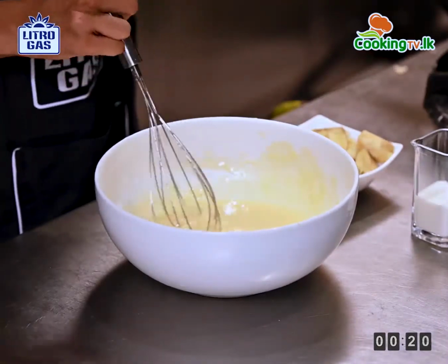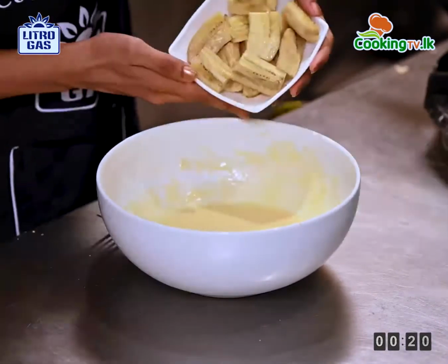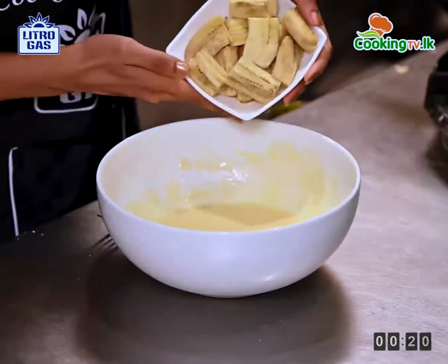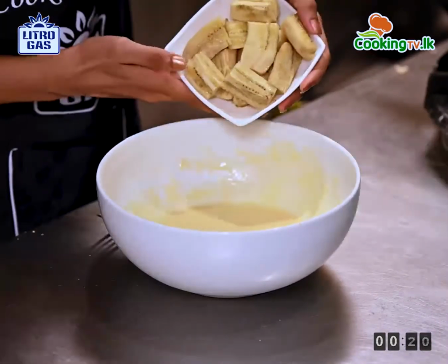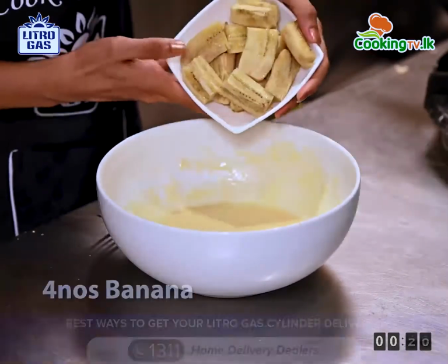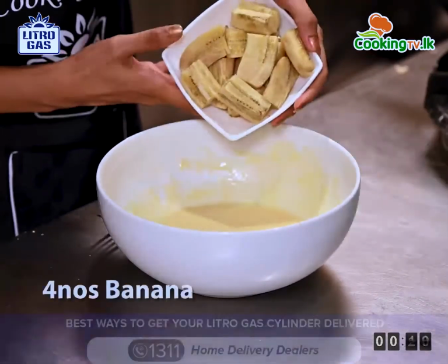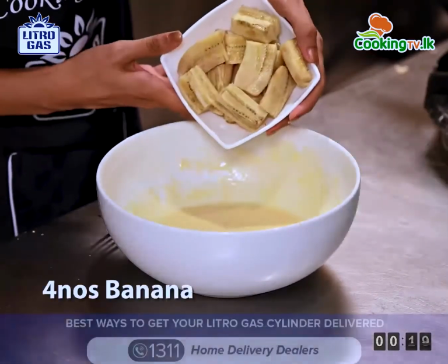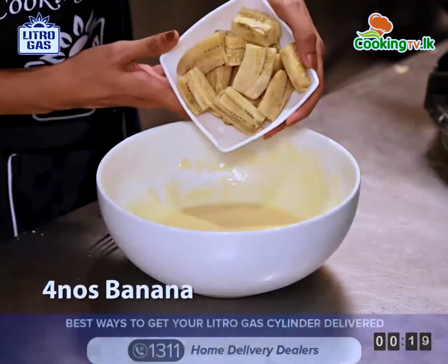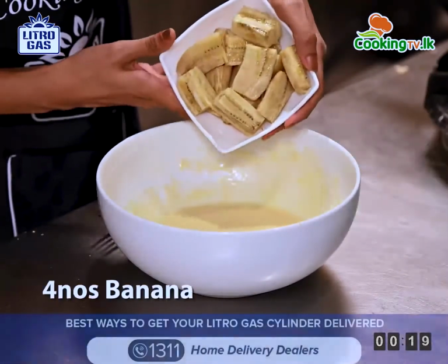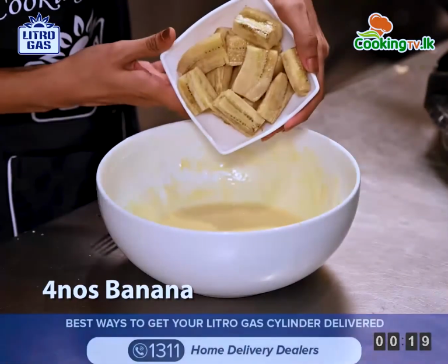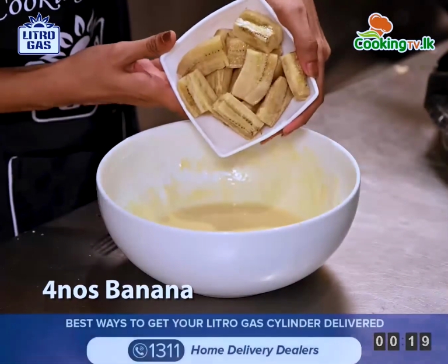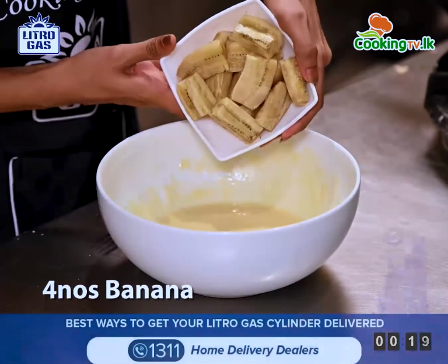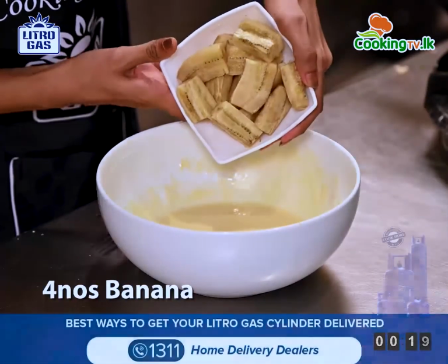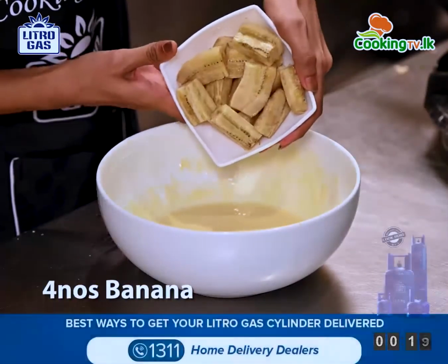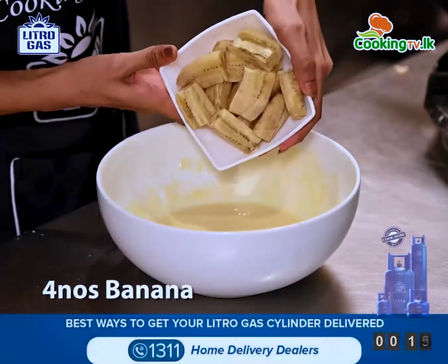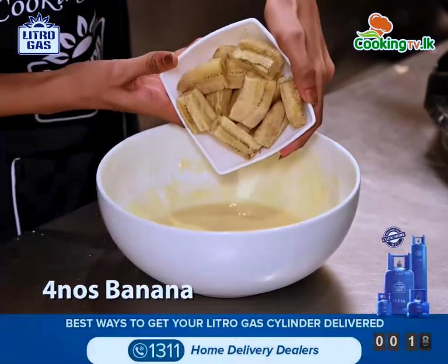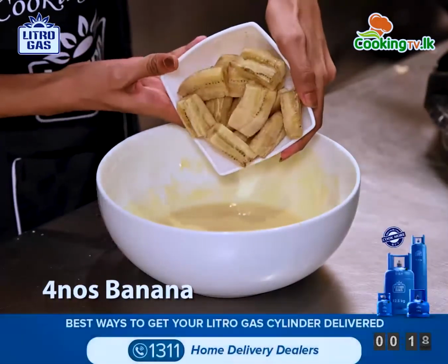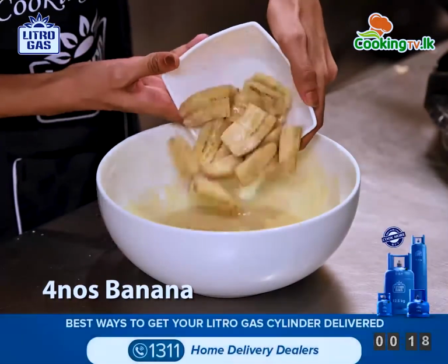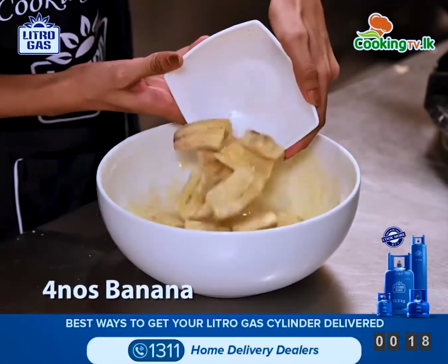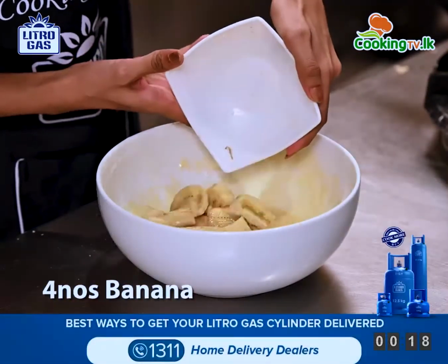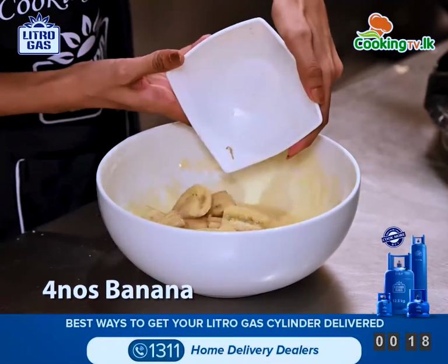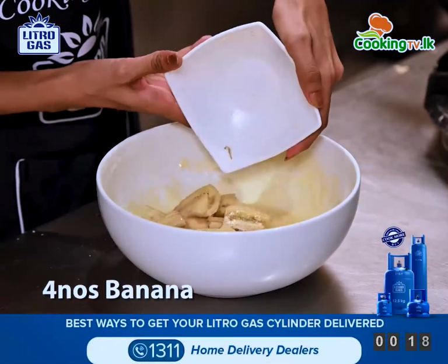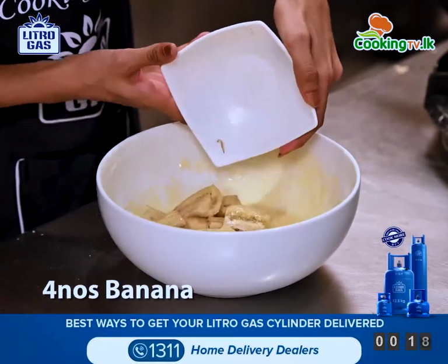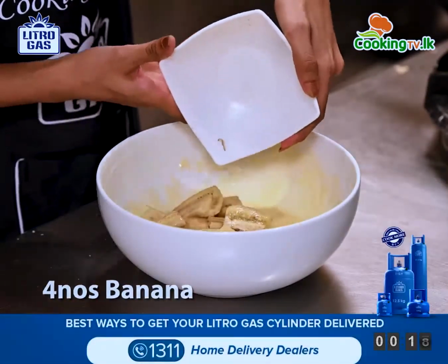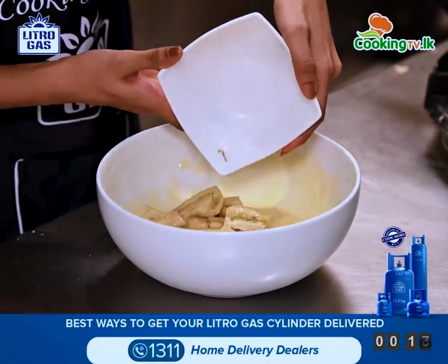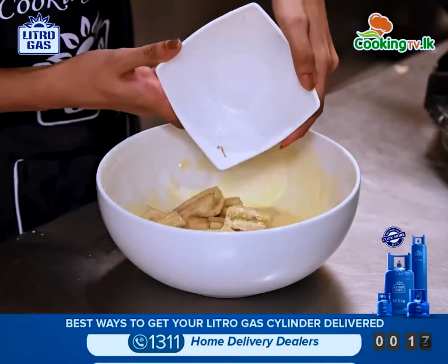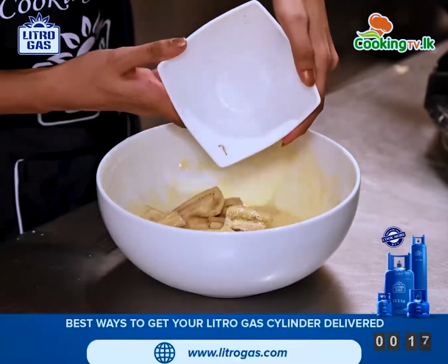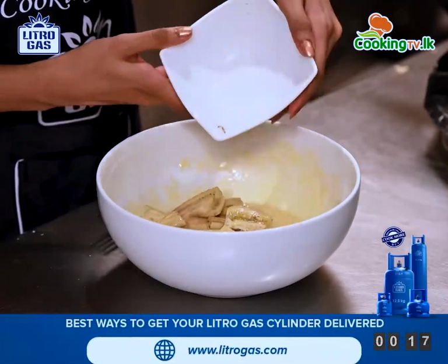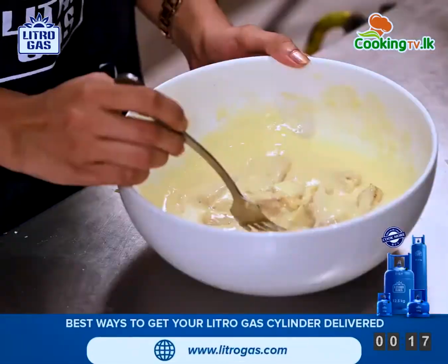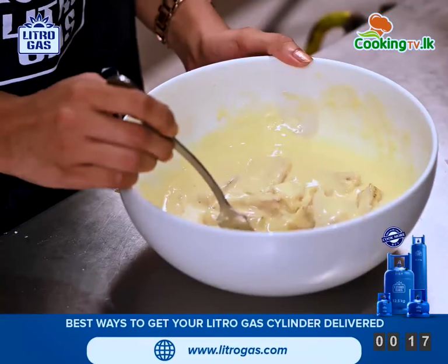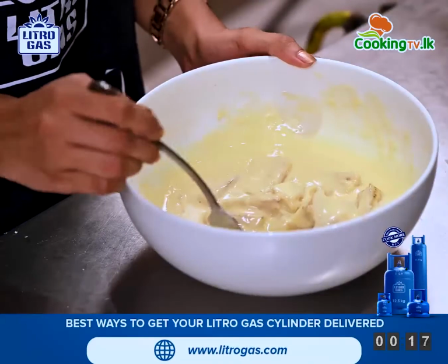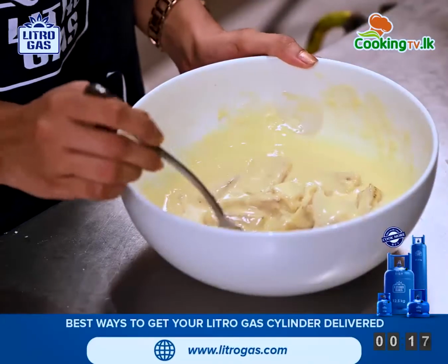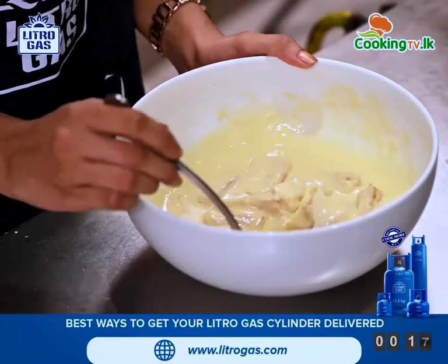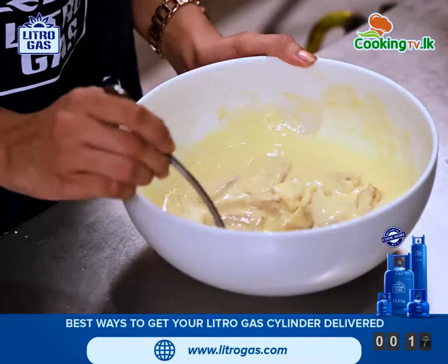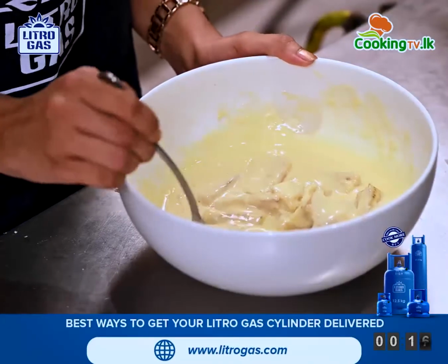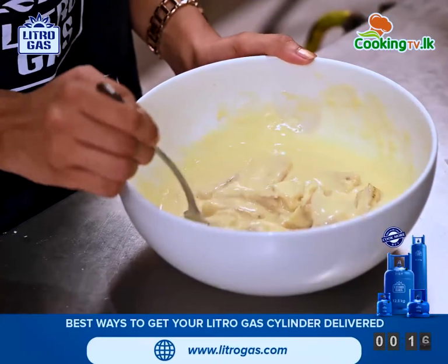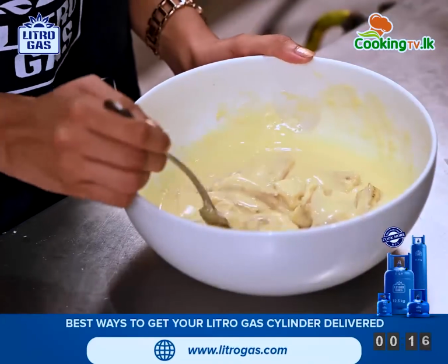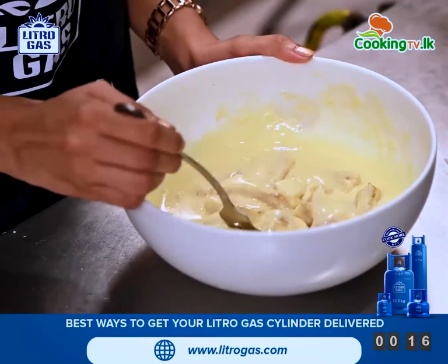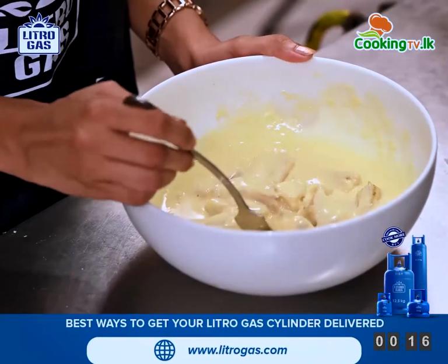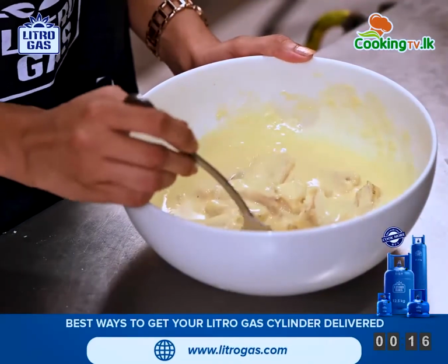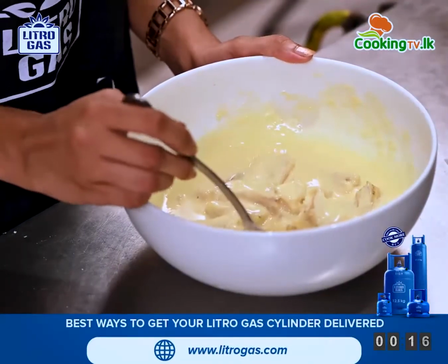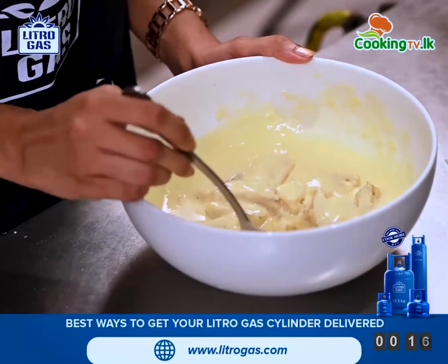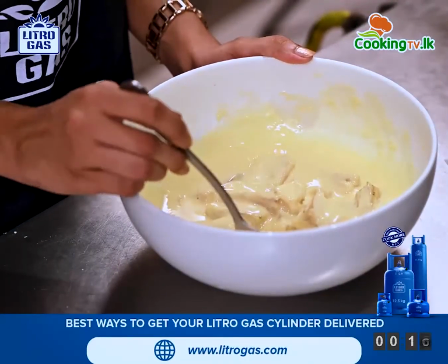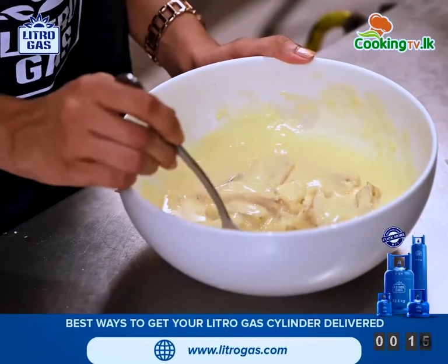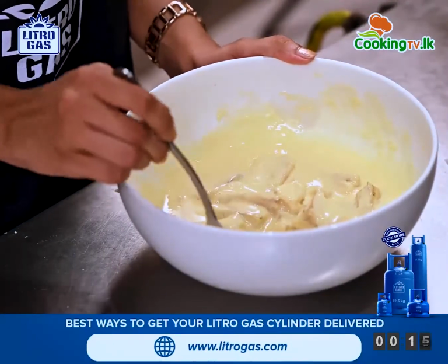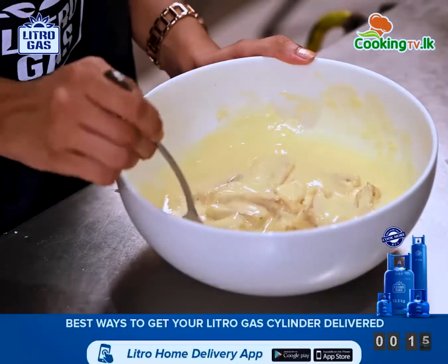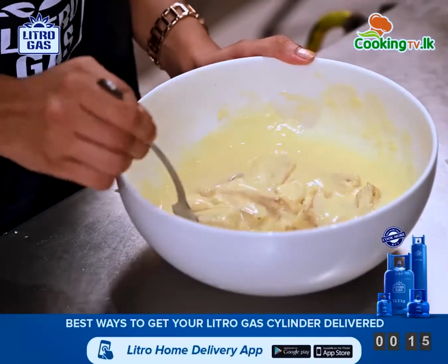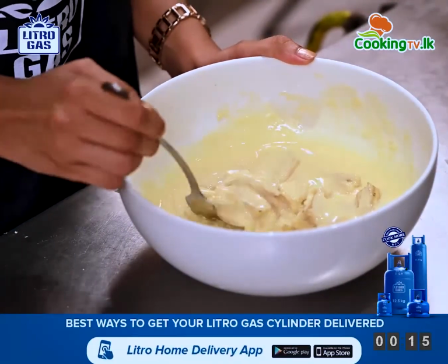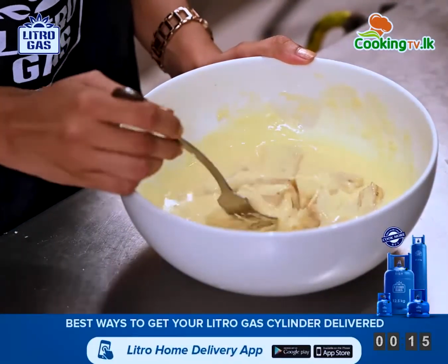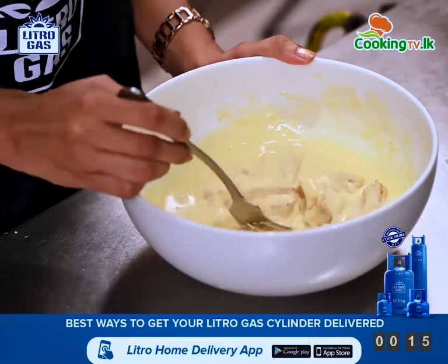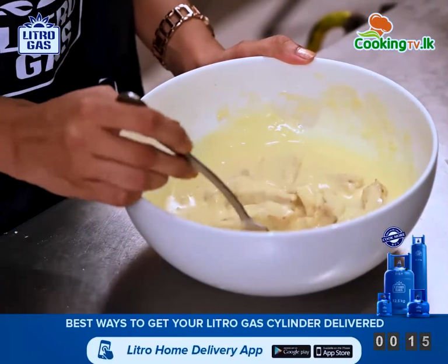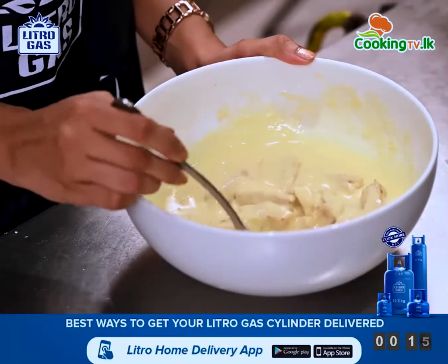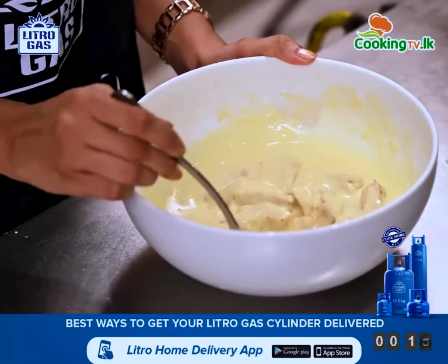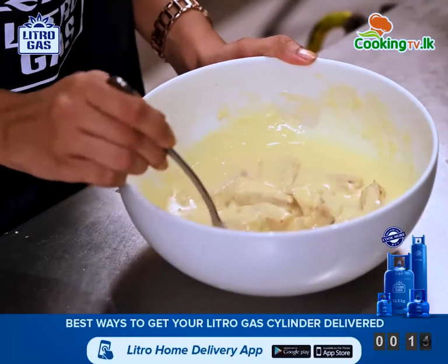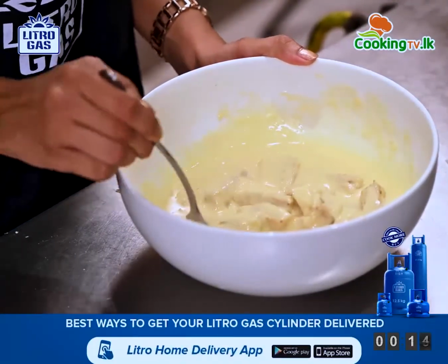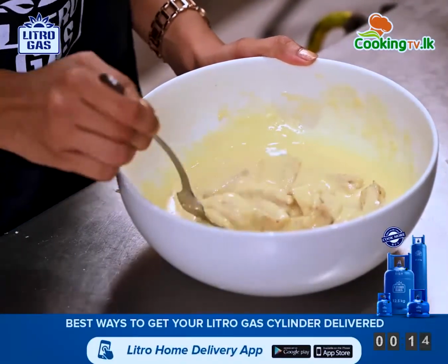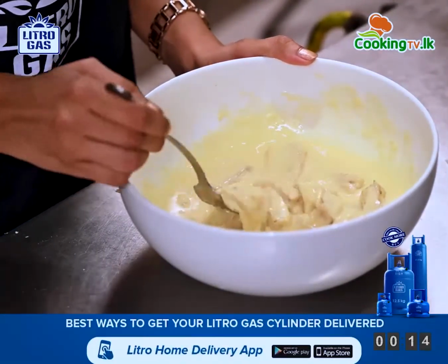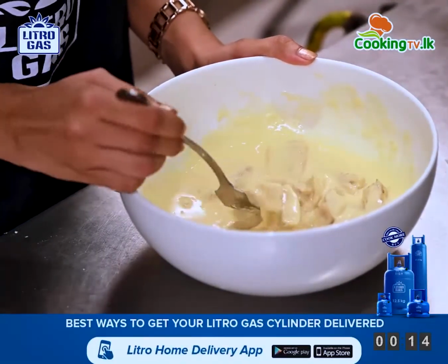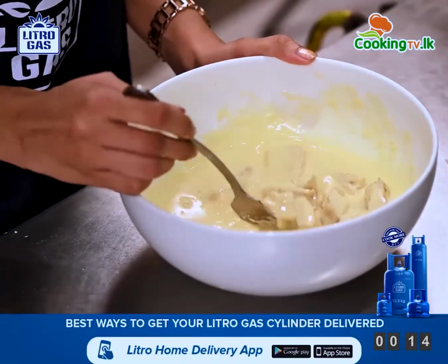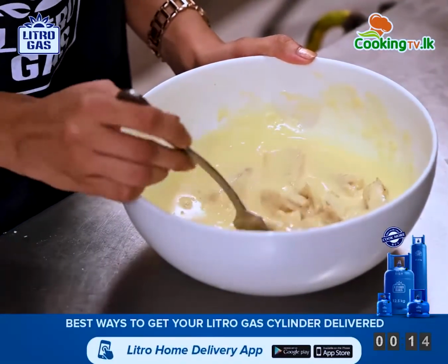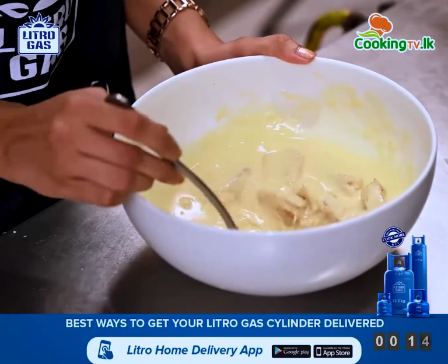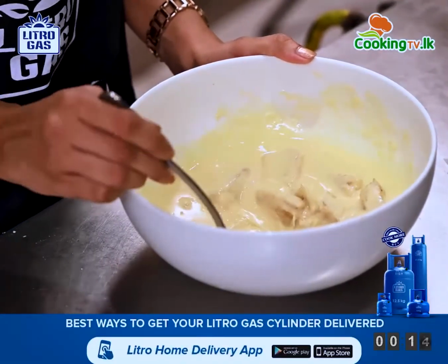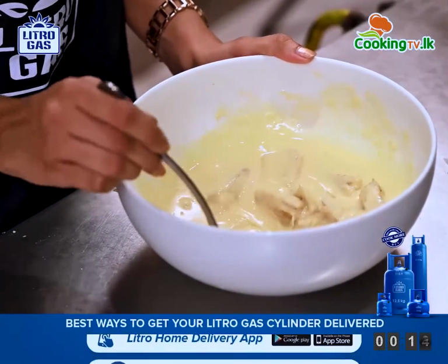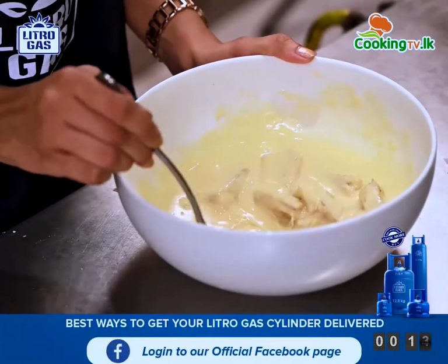And then add the banana into the batter. Using a fork, gently mix the bananas with the batter.